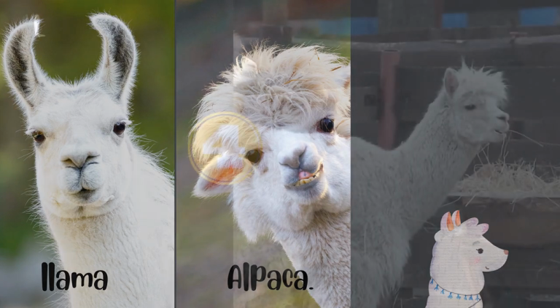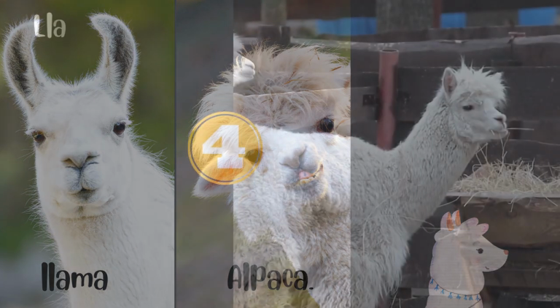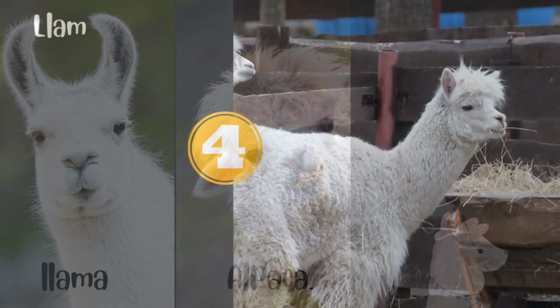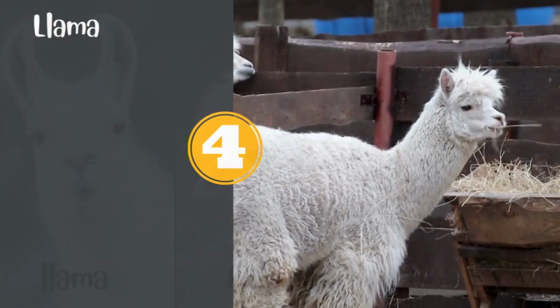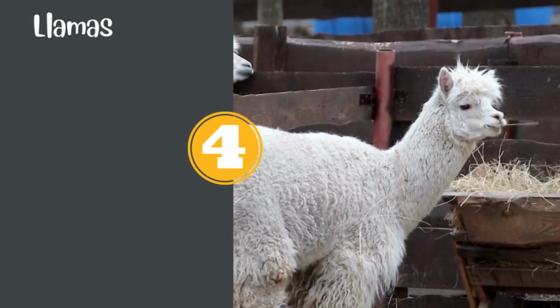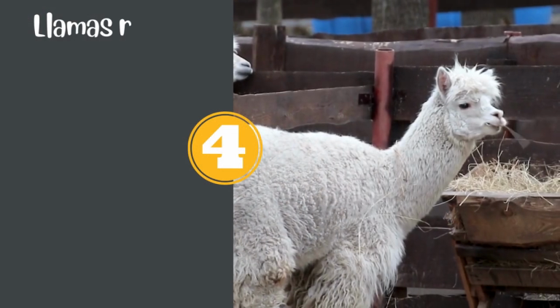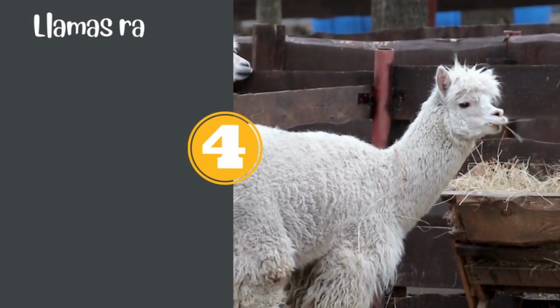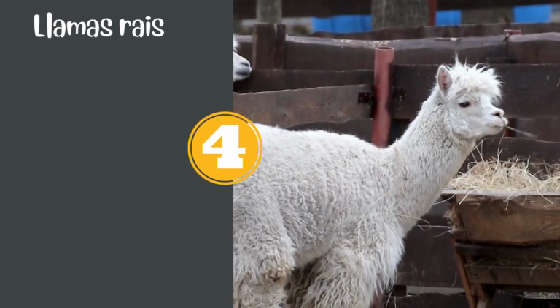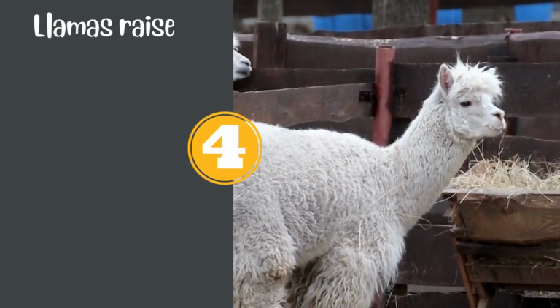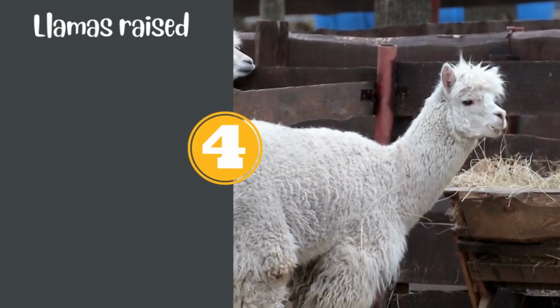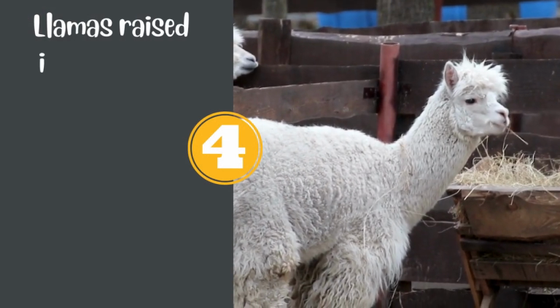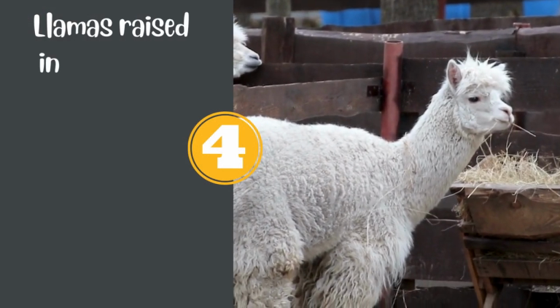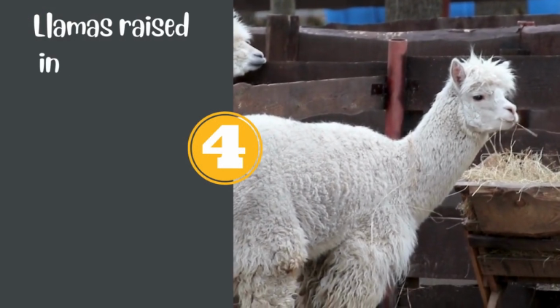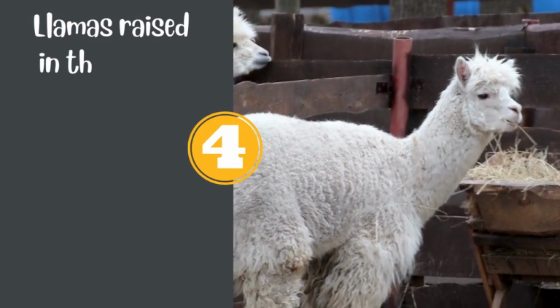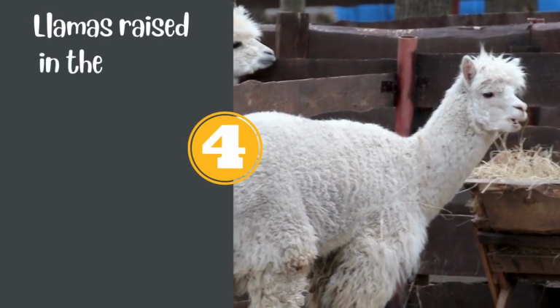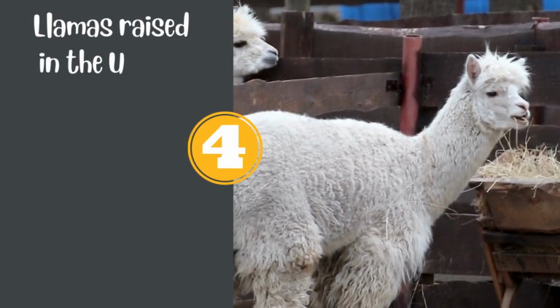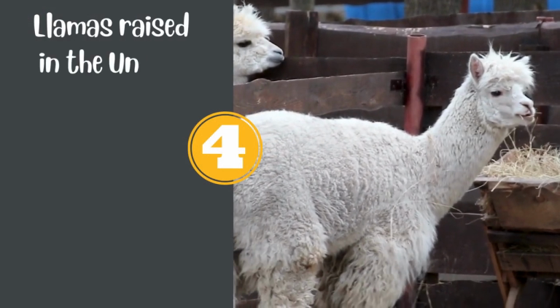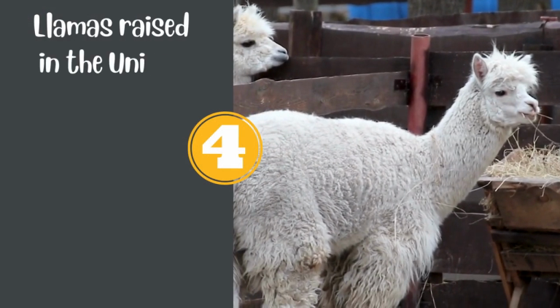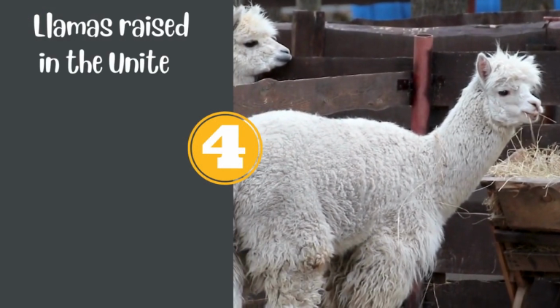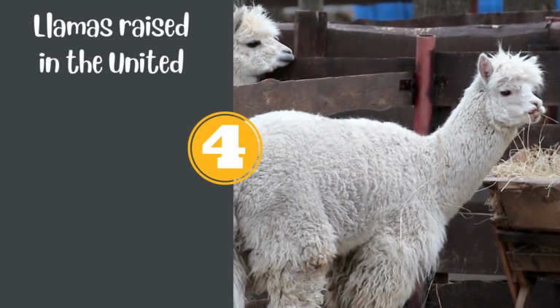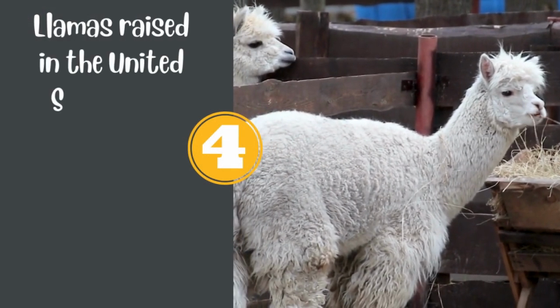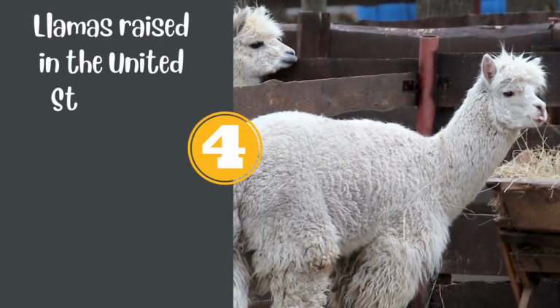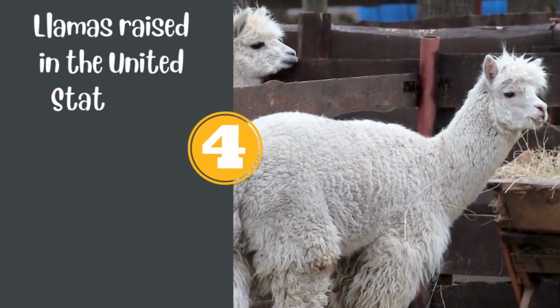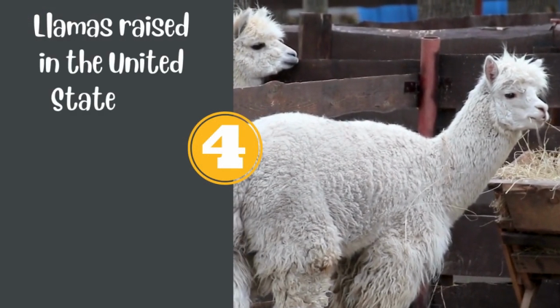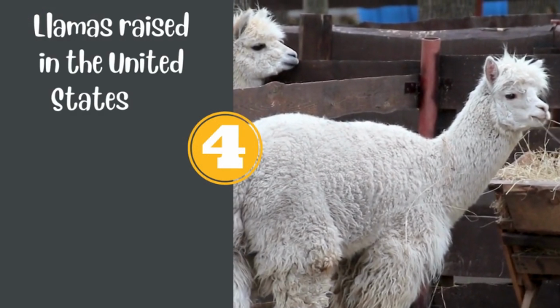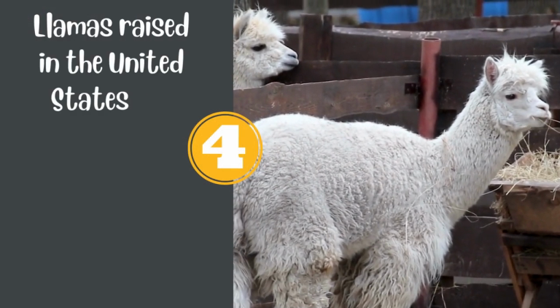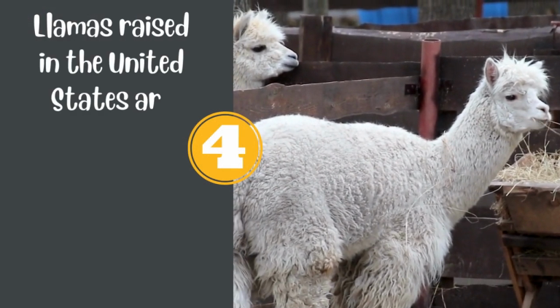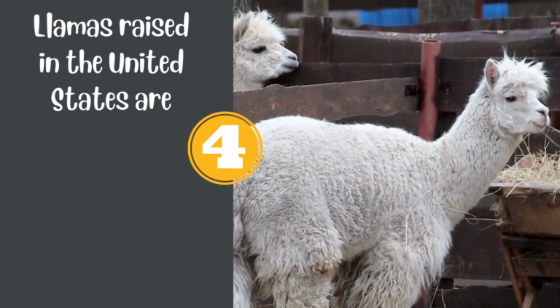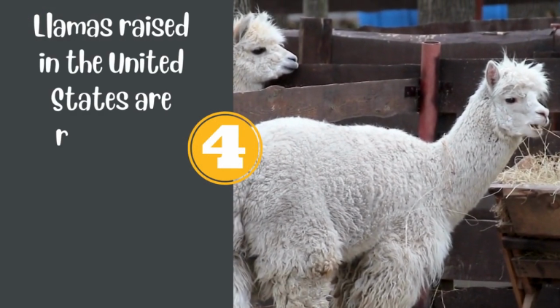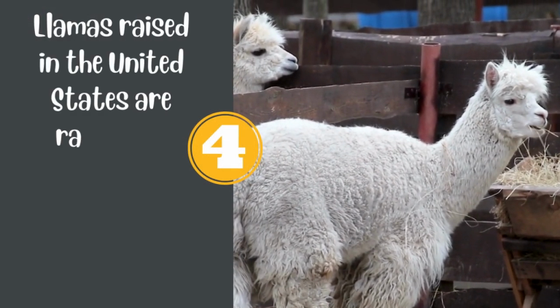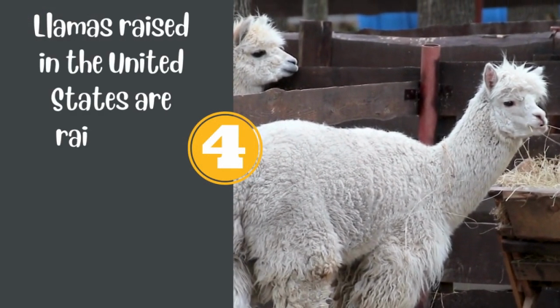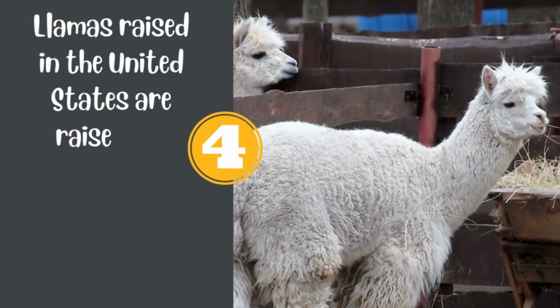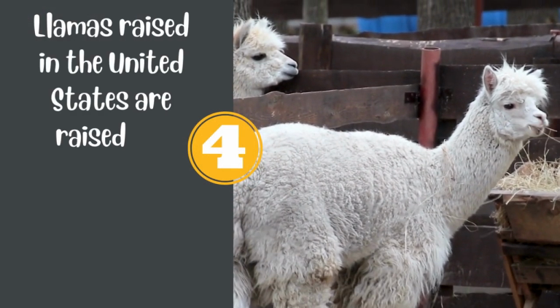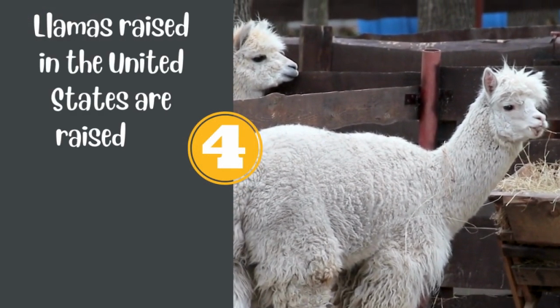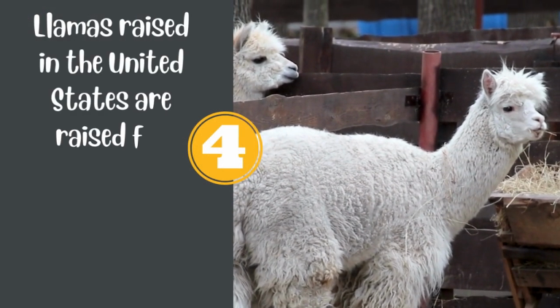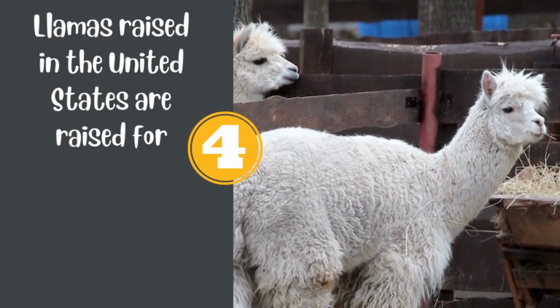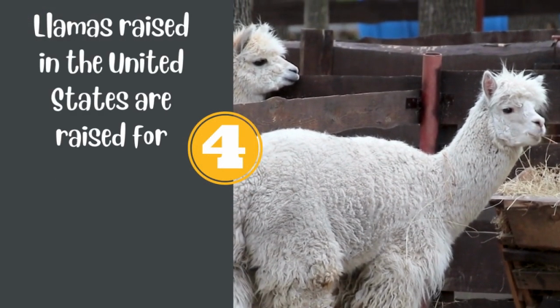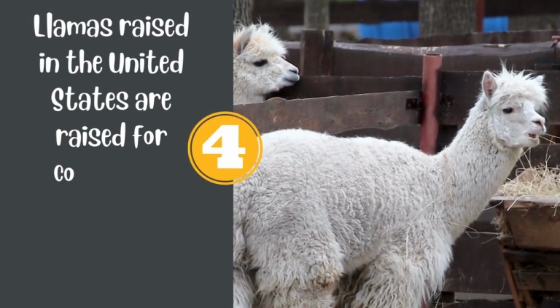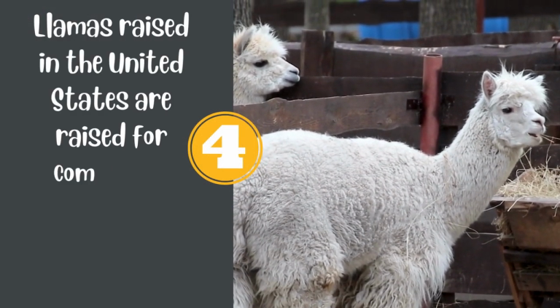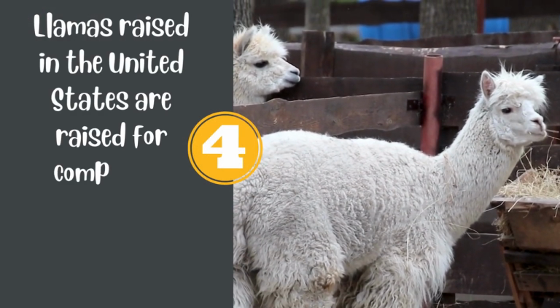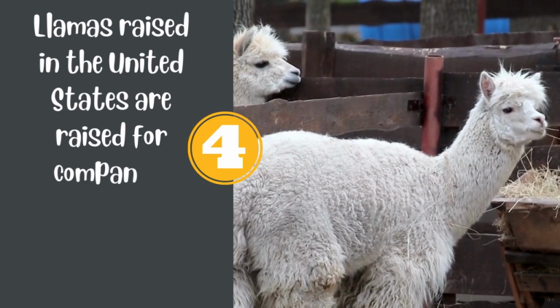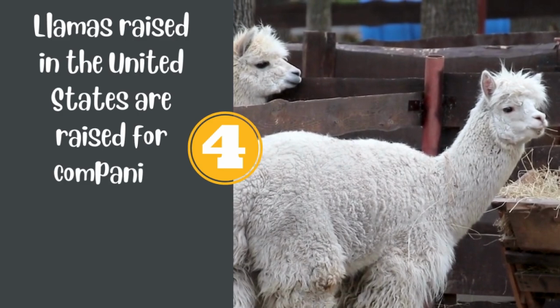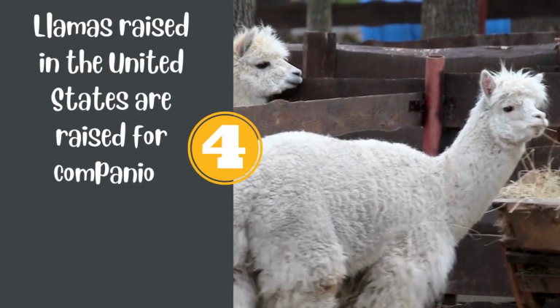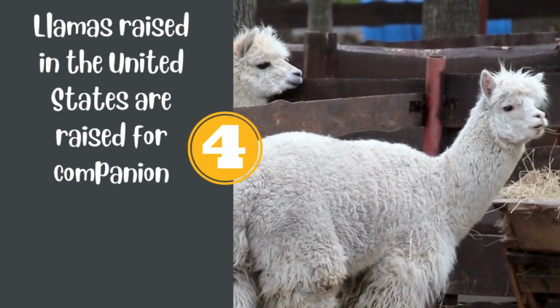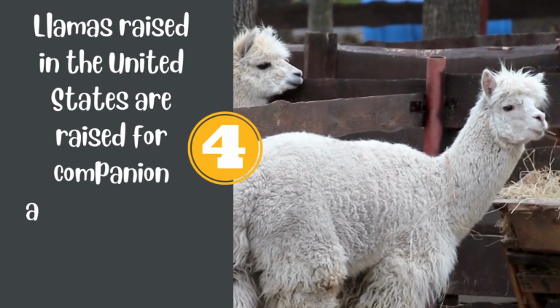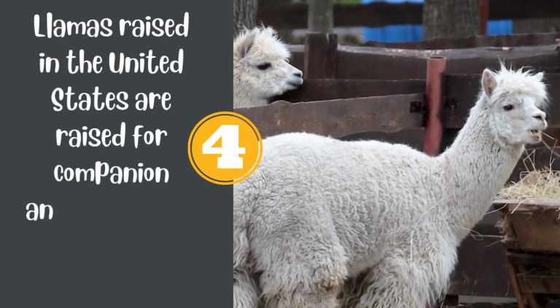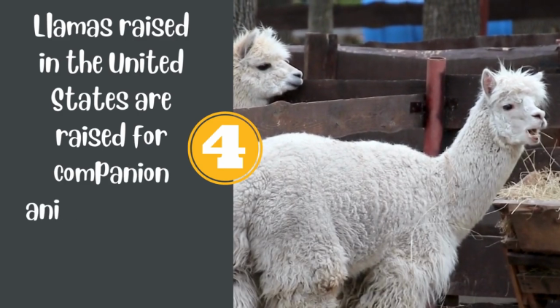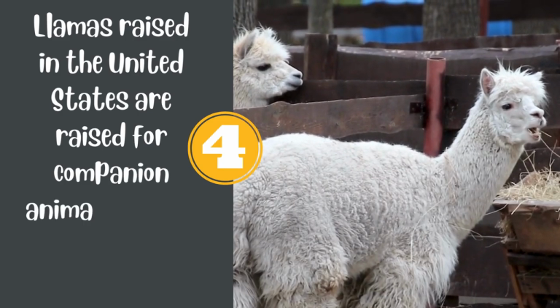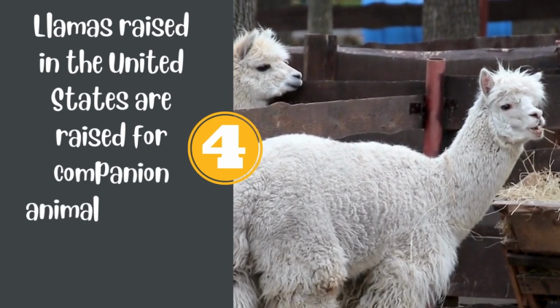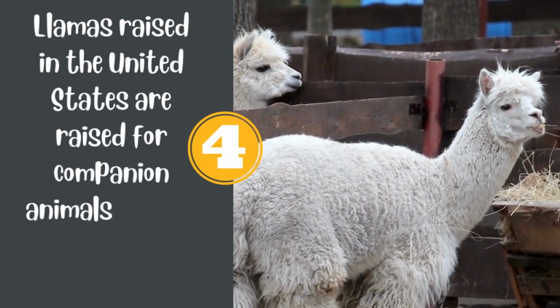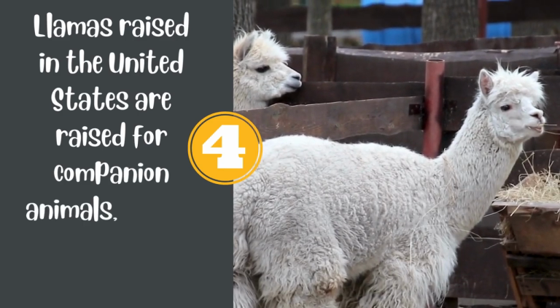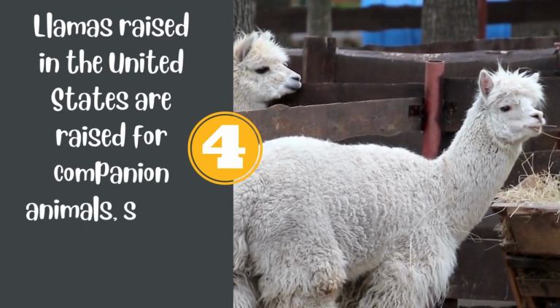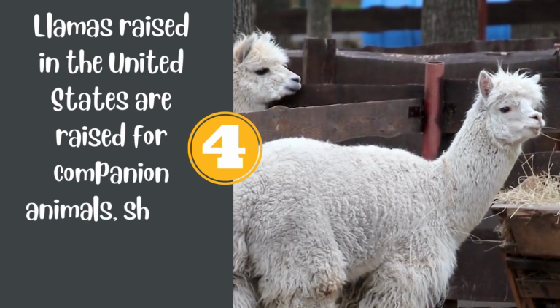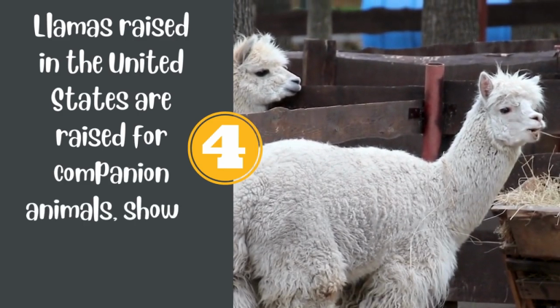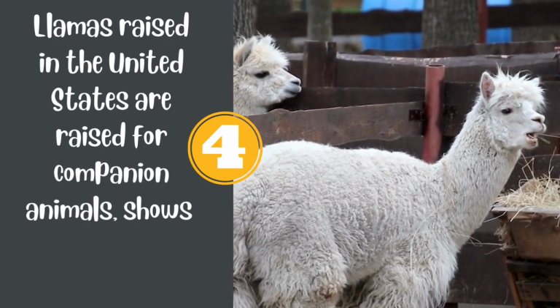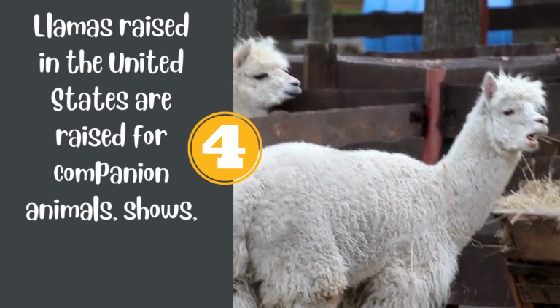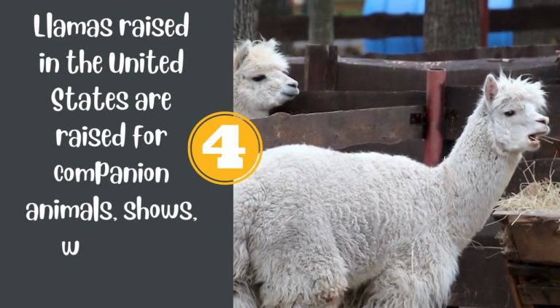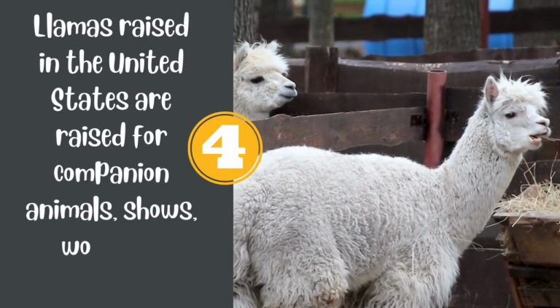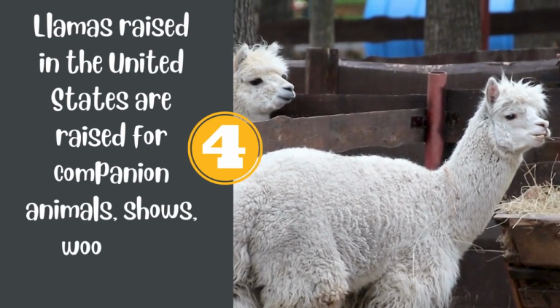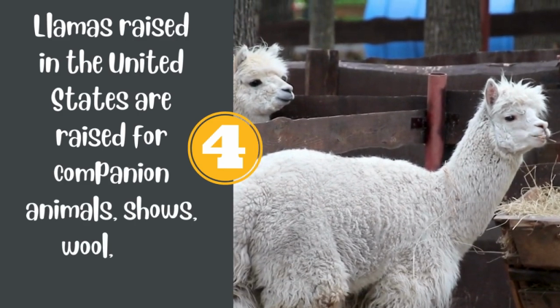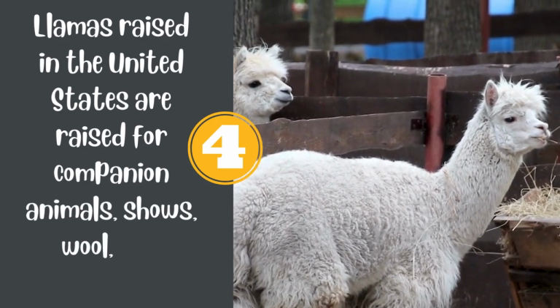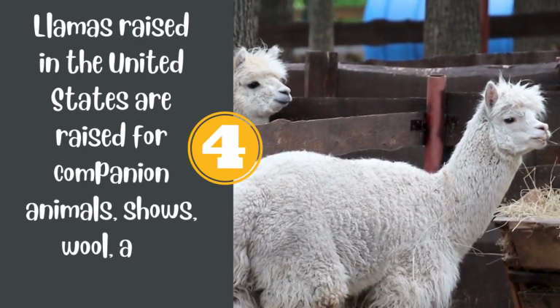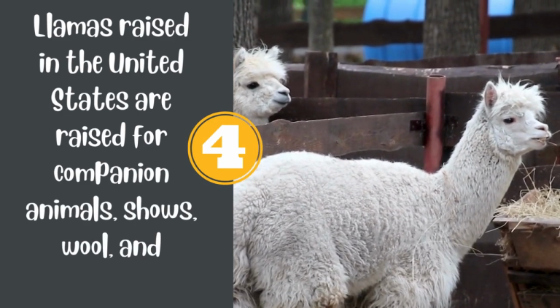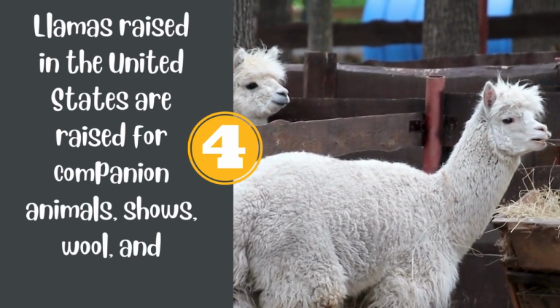Number 4. Llamas raised in the United States are raised for companion animals, shows, wool, and fertilizer.